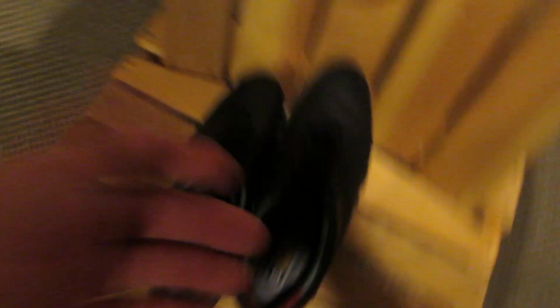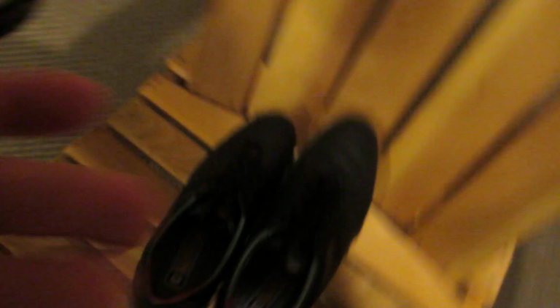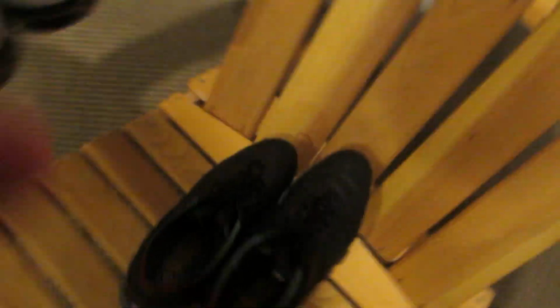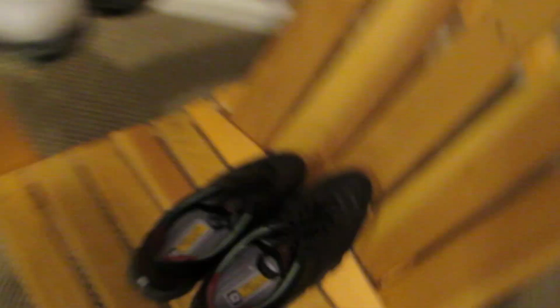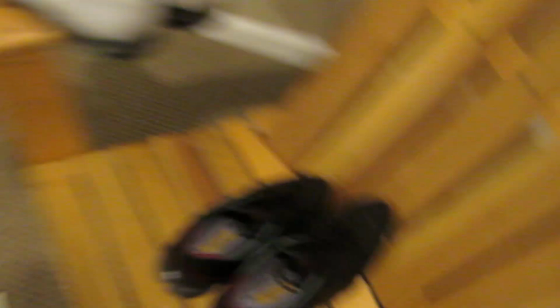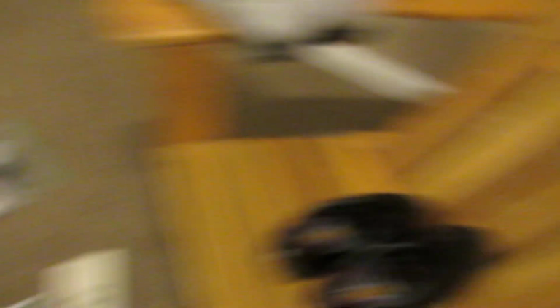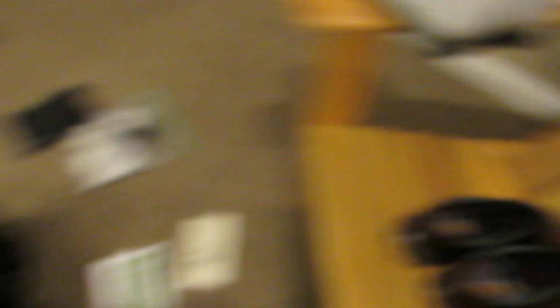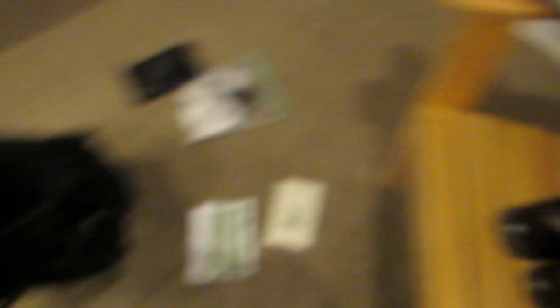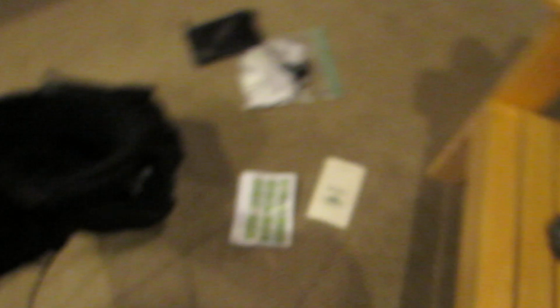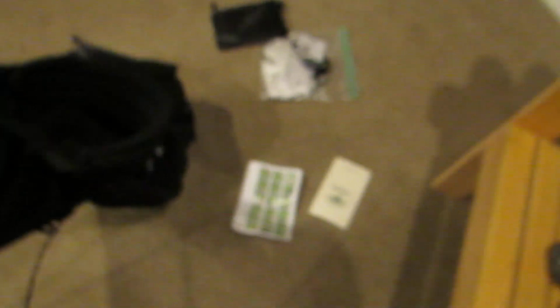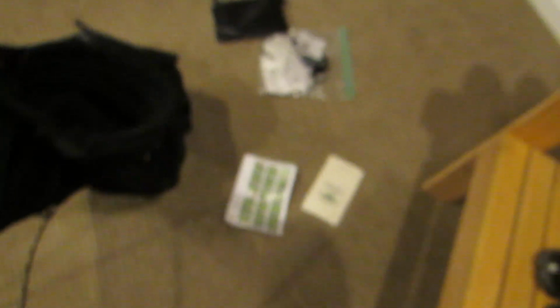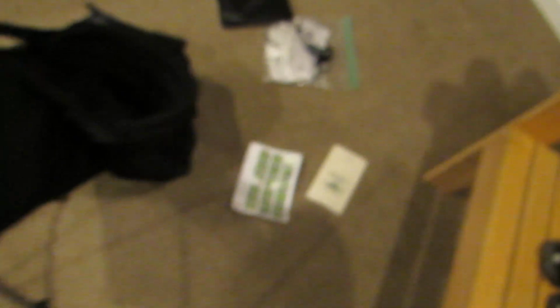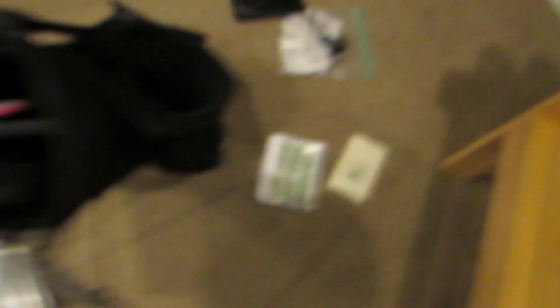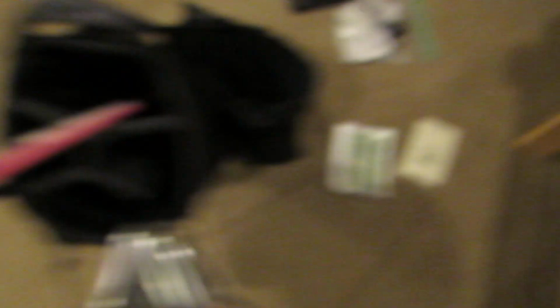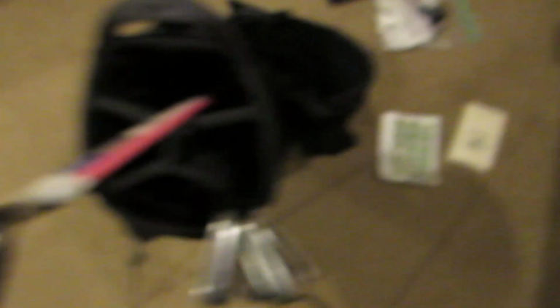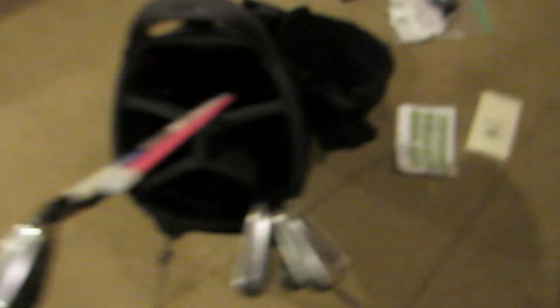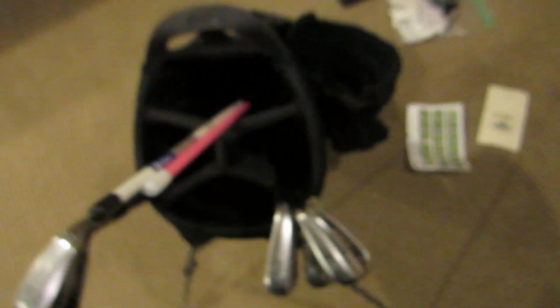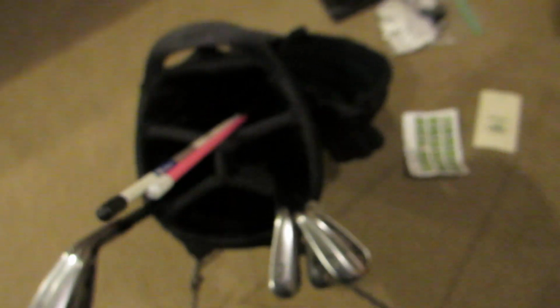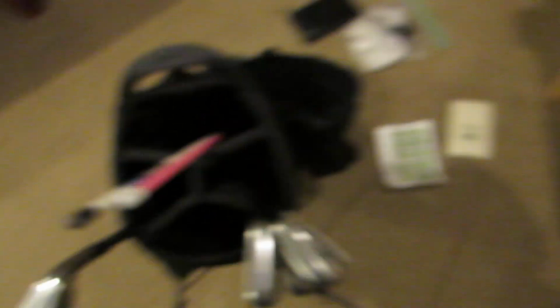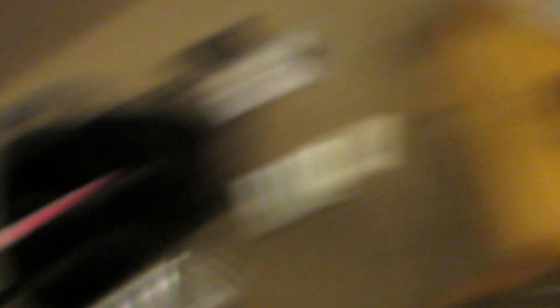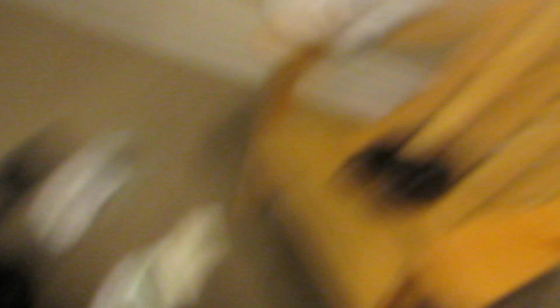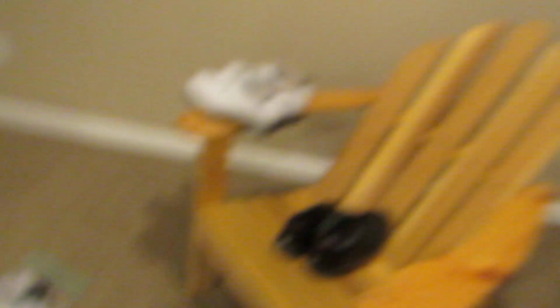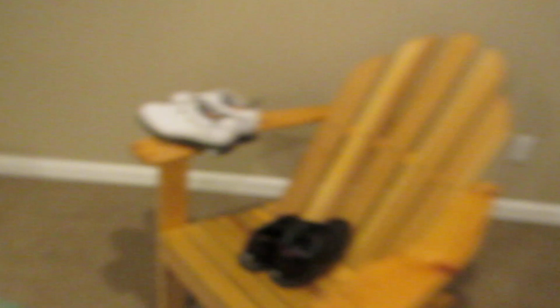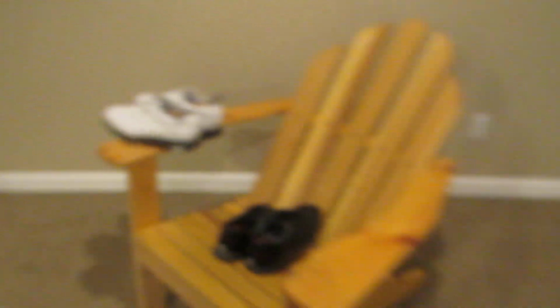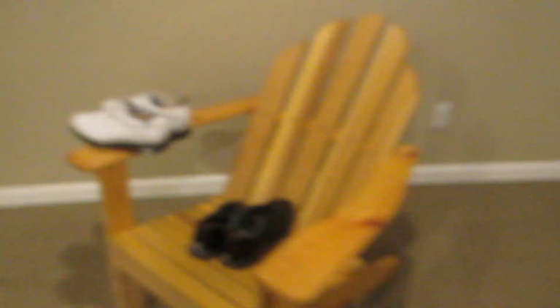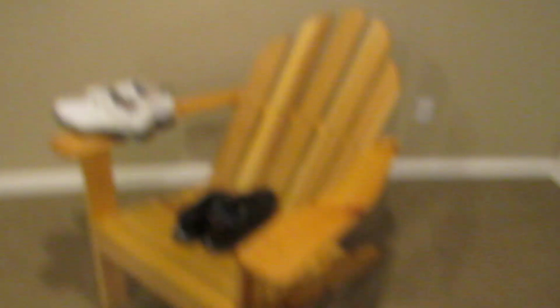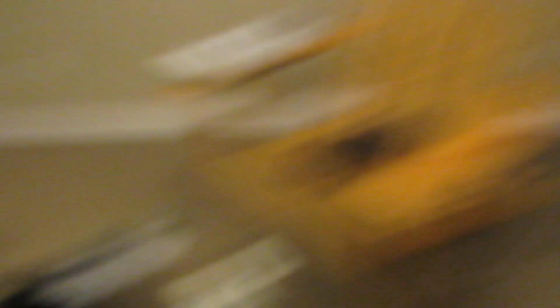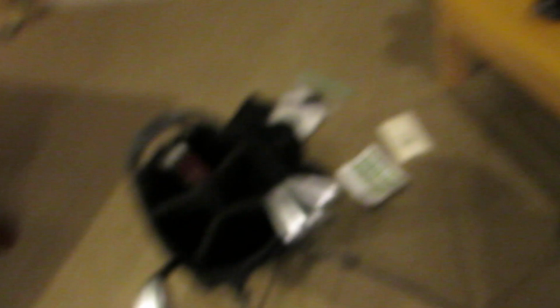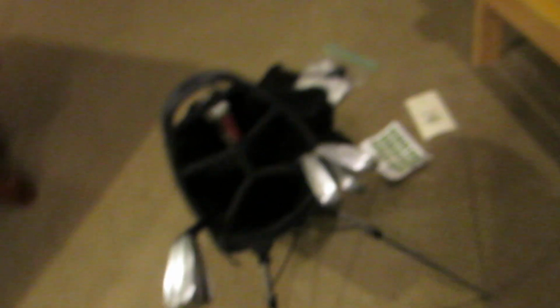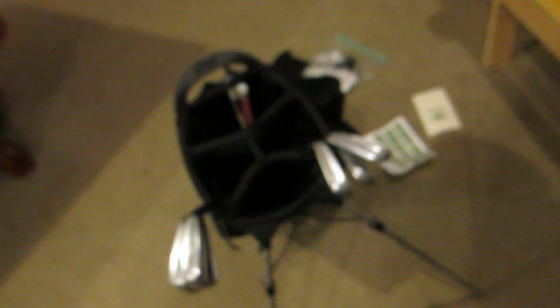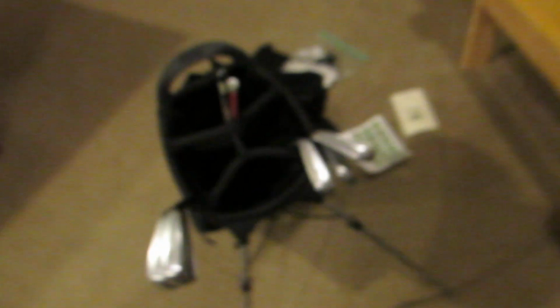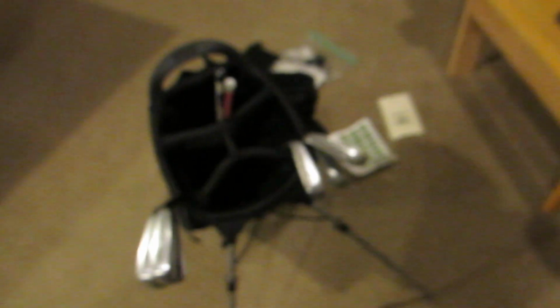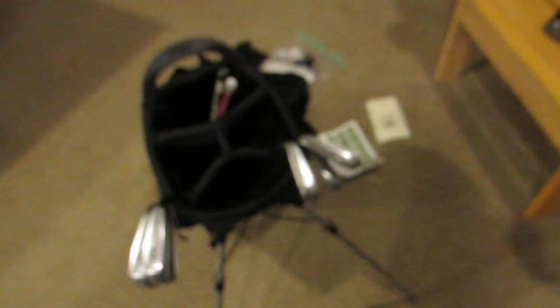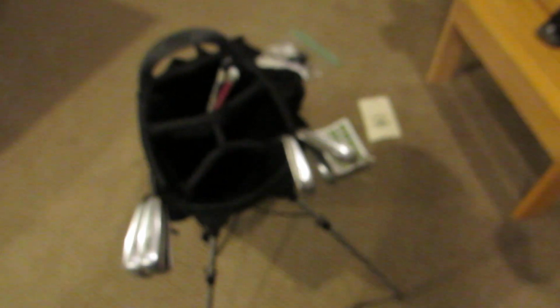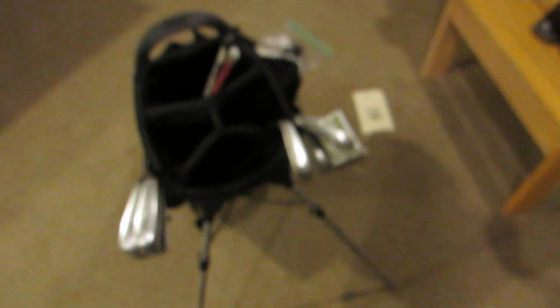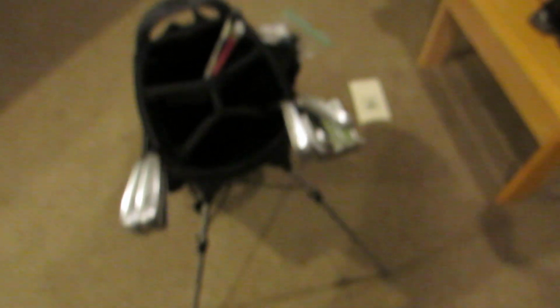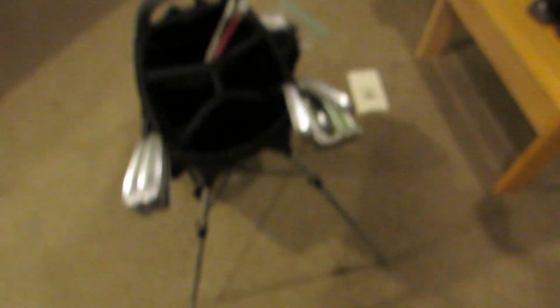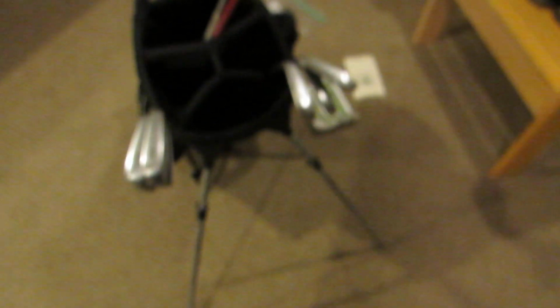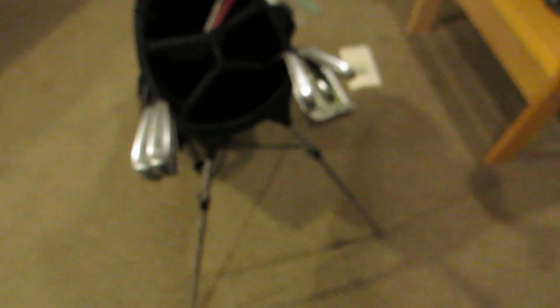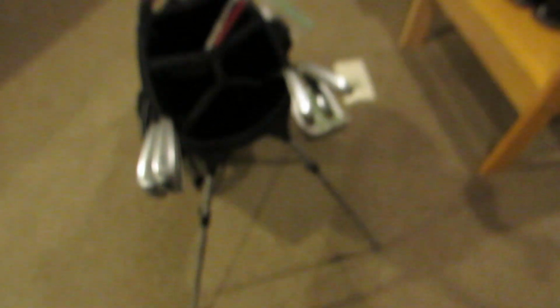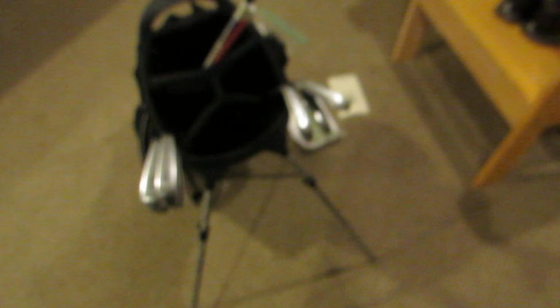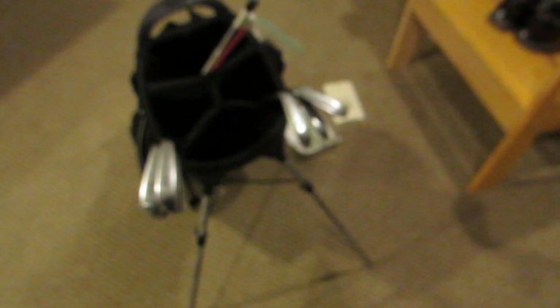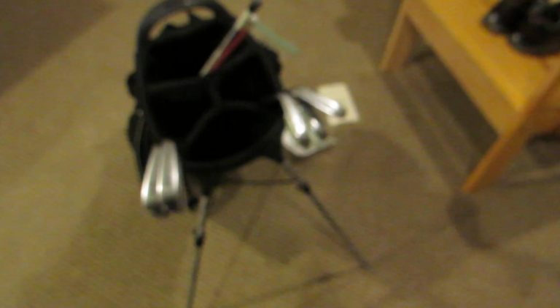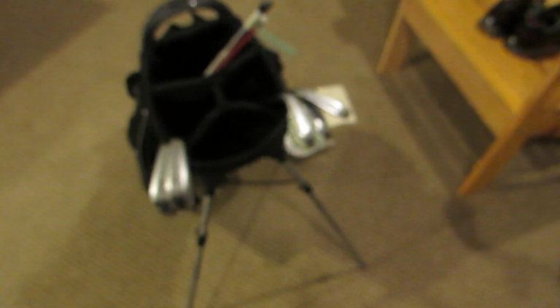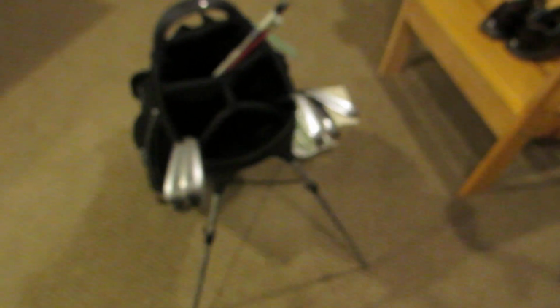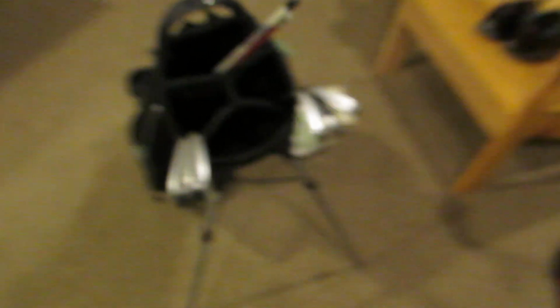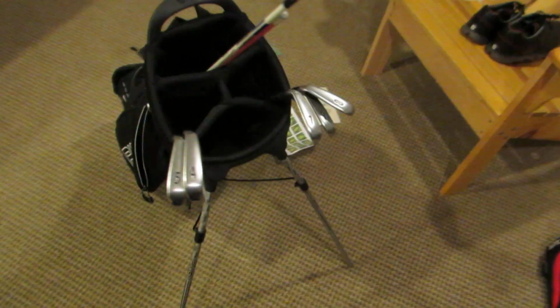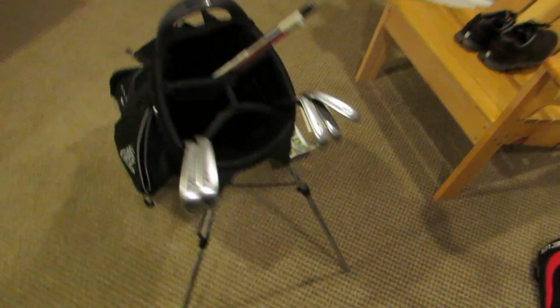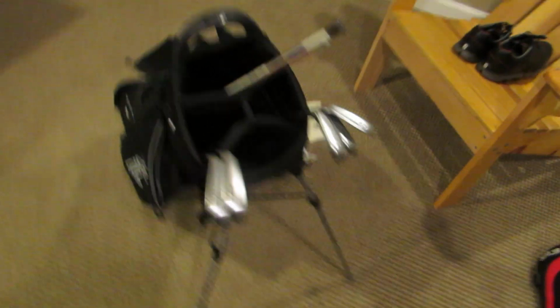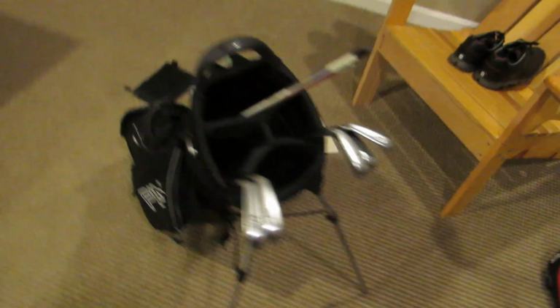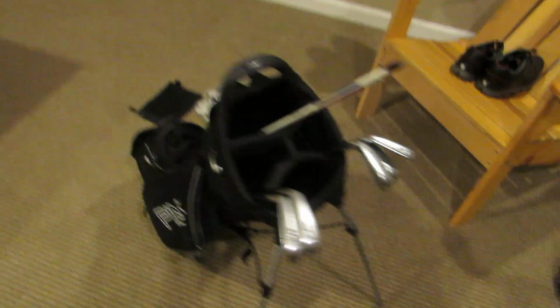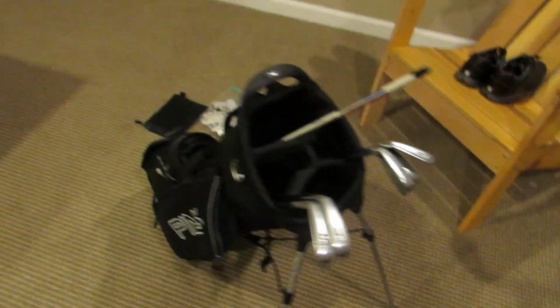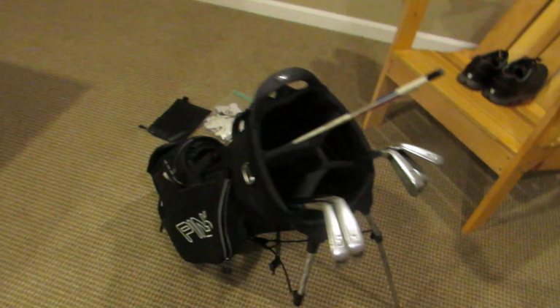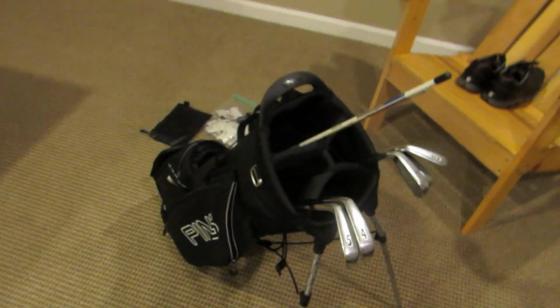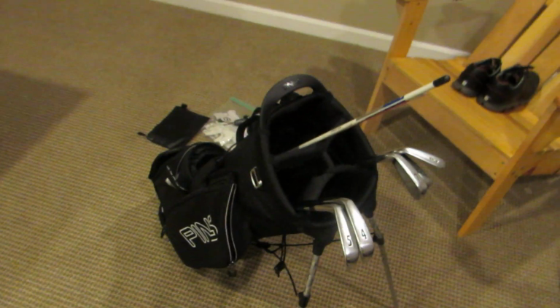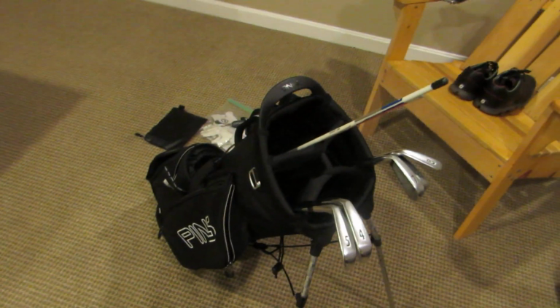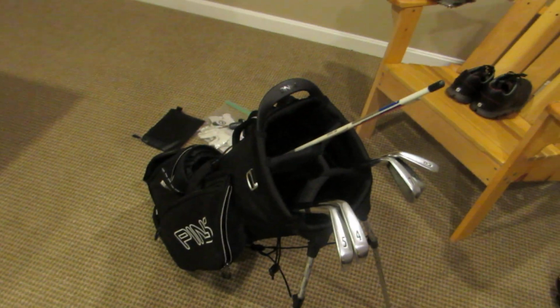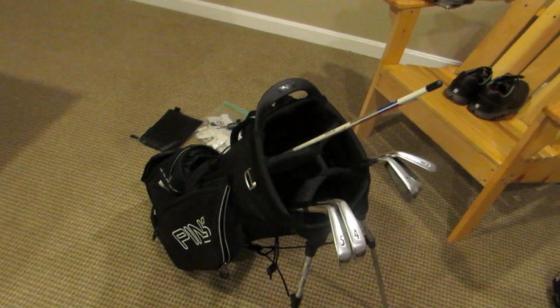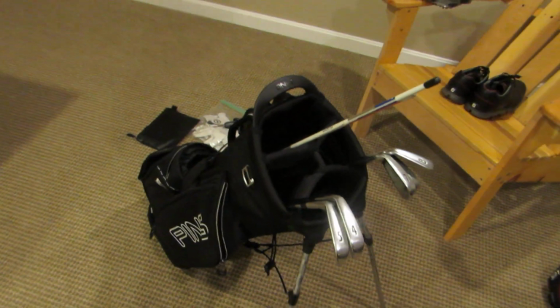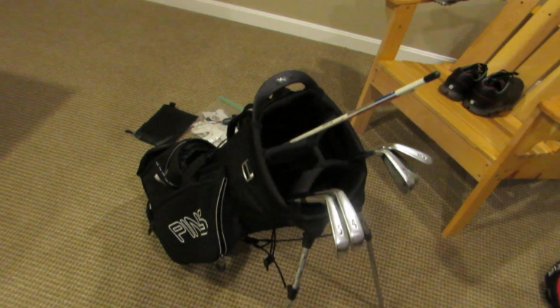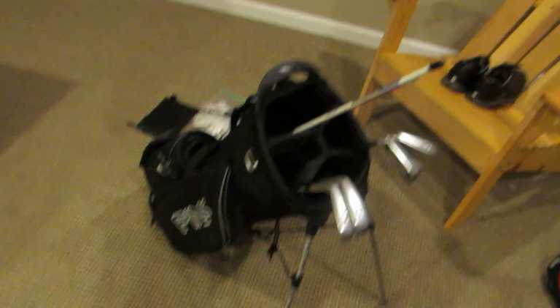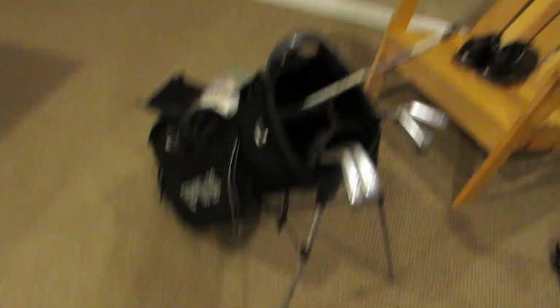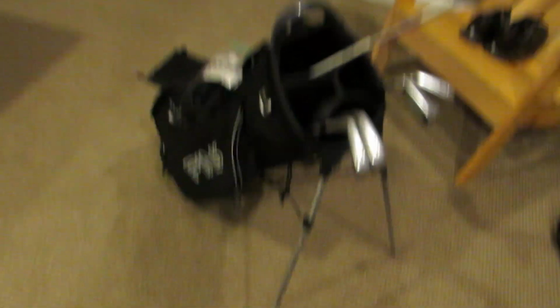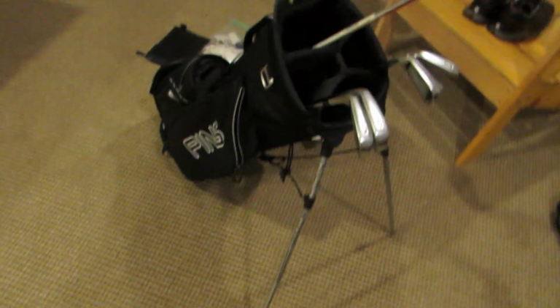Yeah, those are my clubs, my shoes, and everything in my bag. Thanks for watching — be on the lookout for new videos soon.